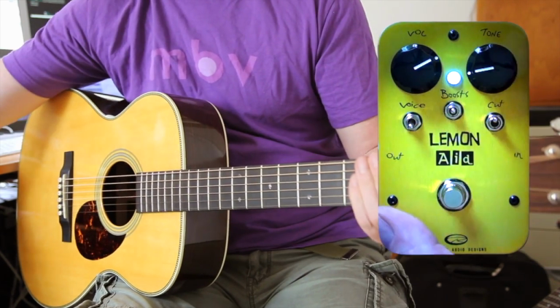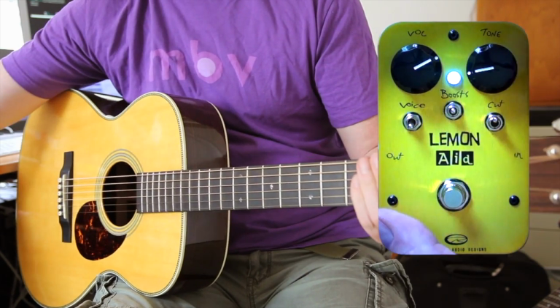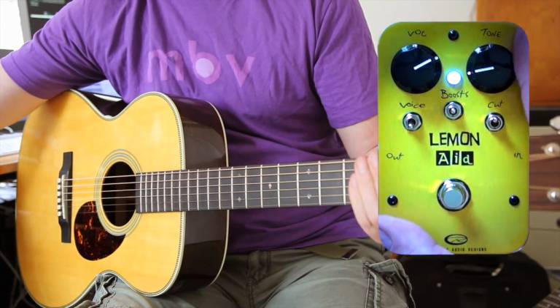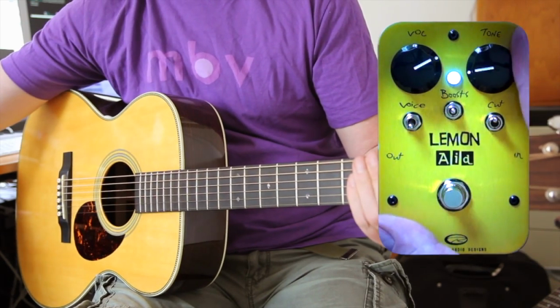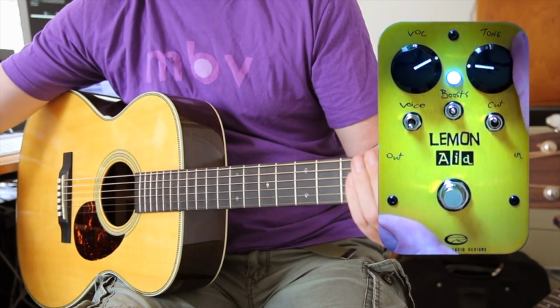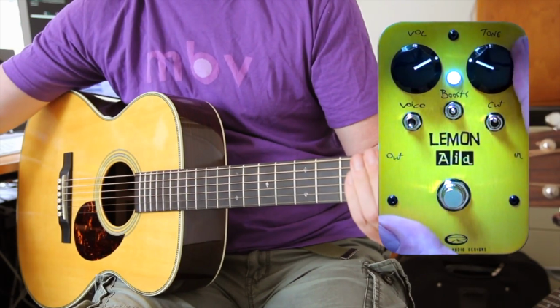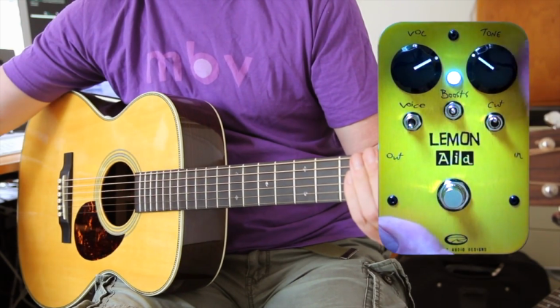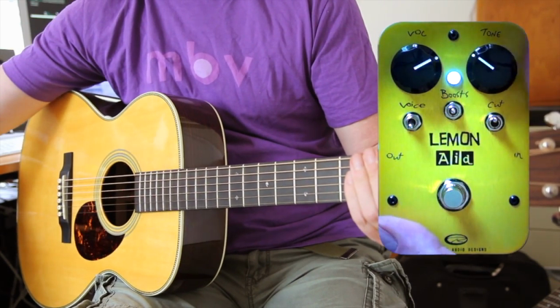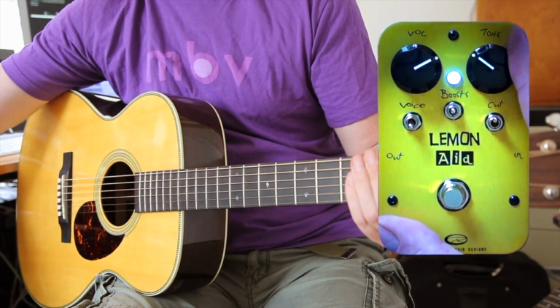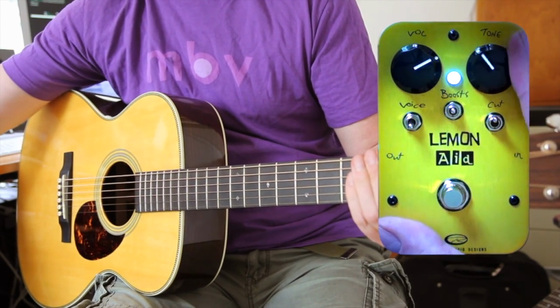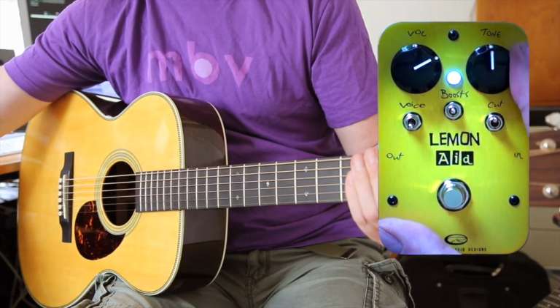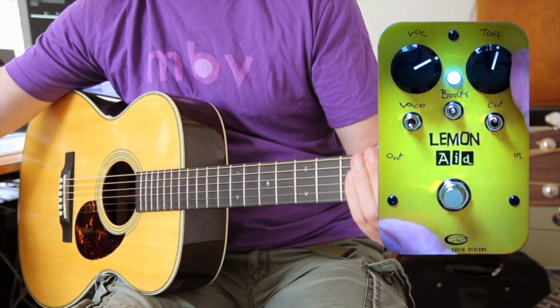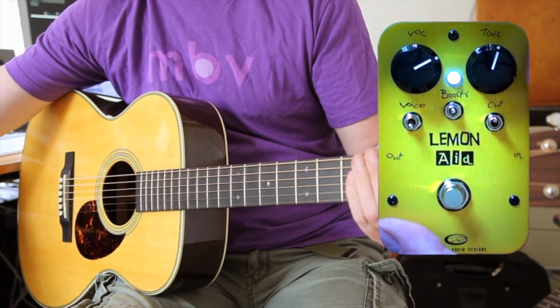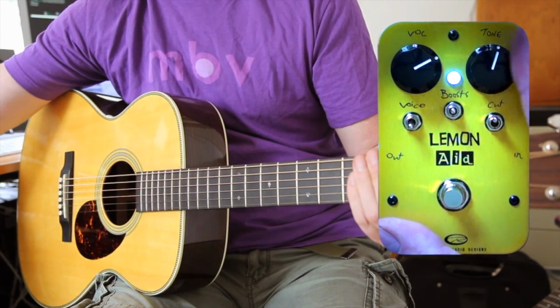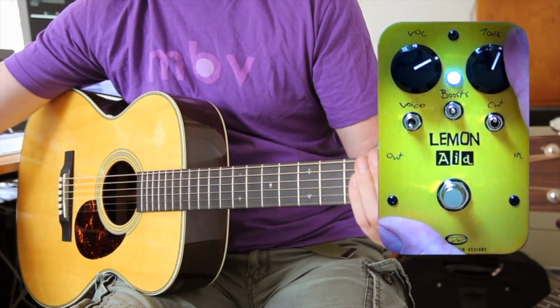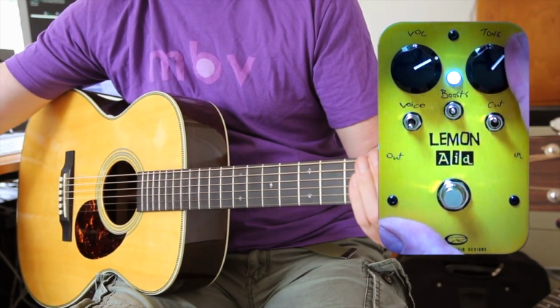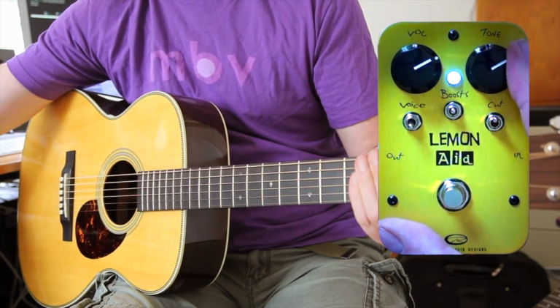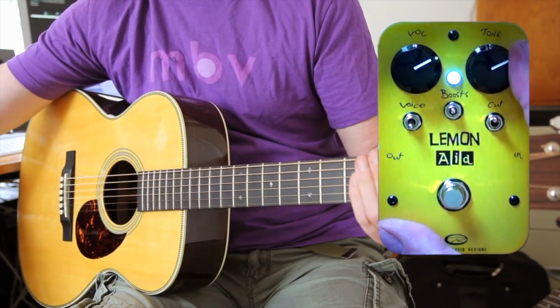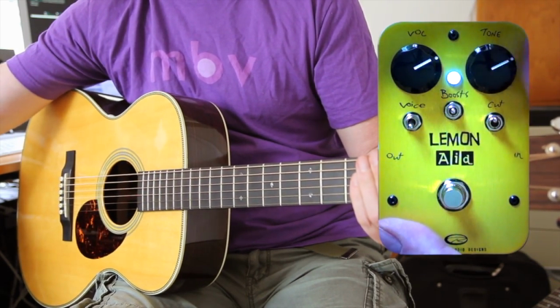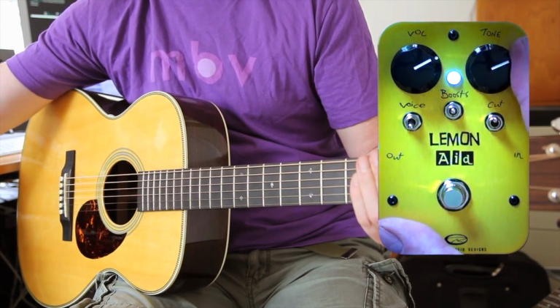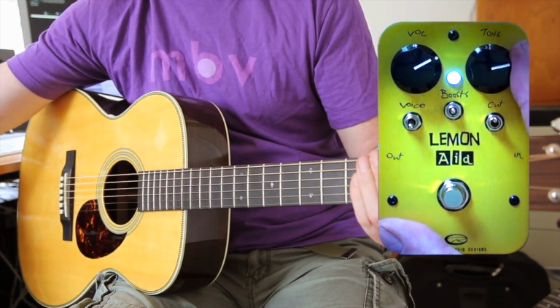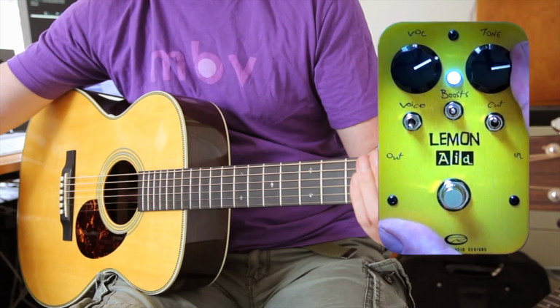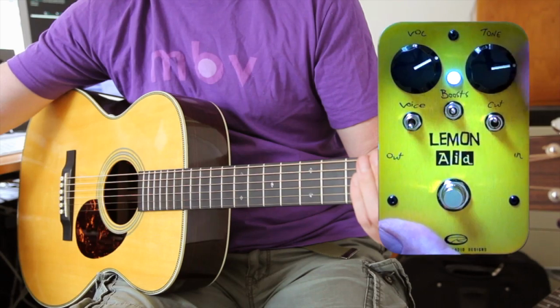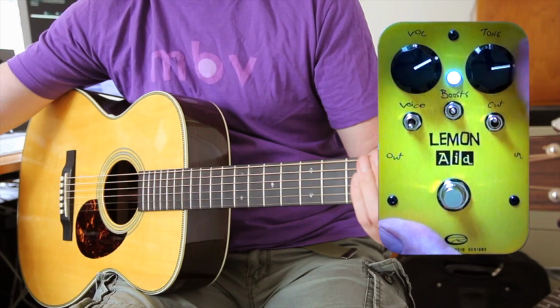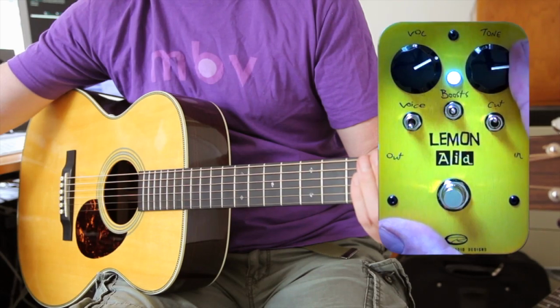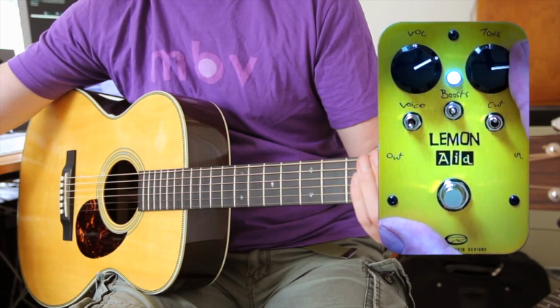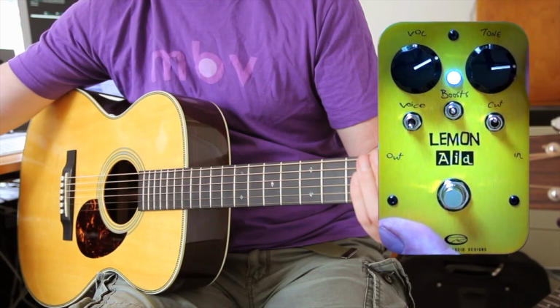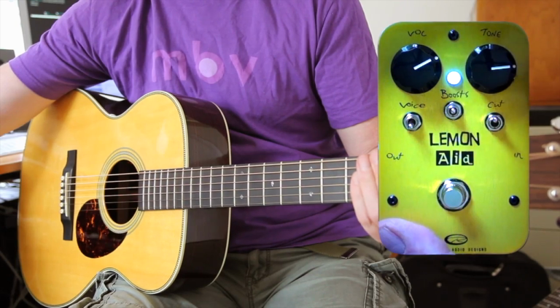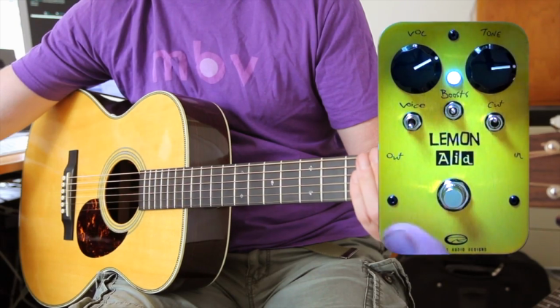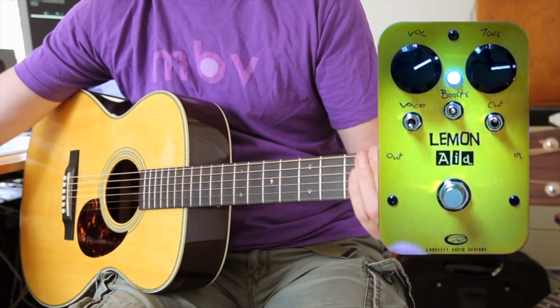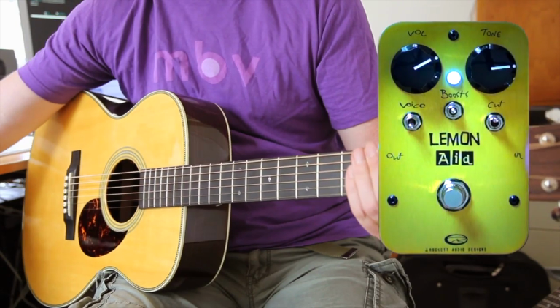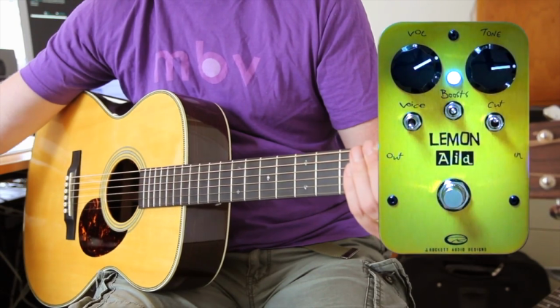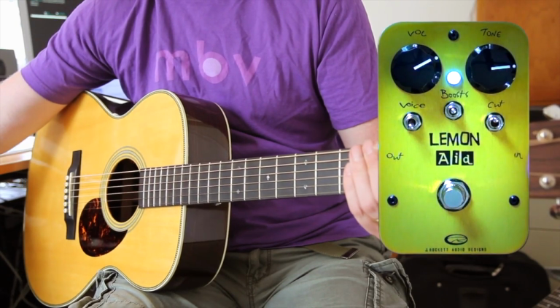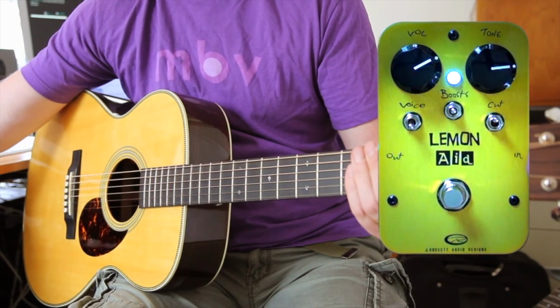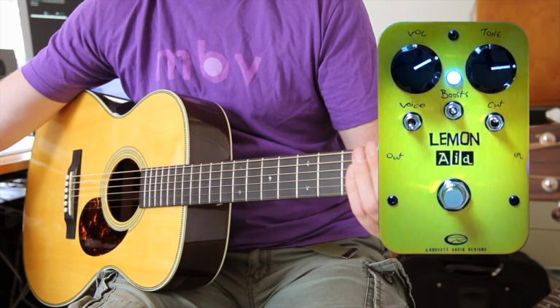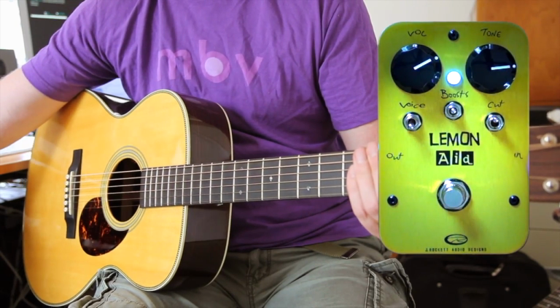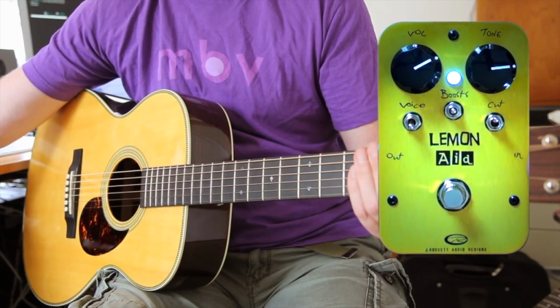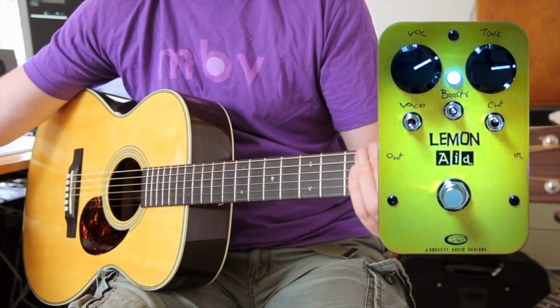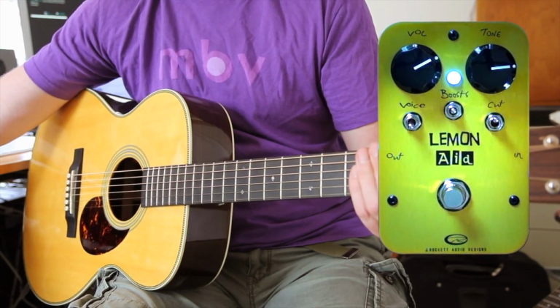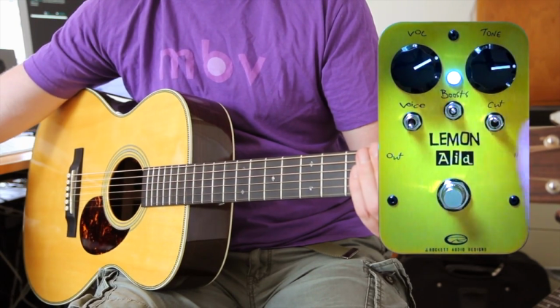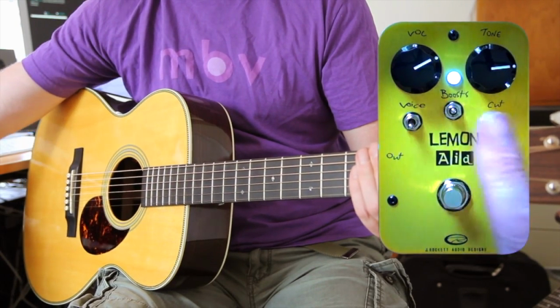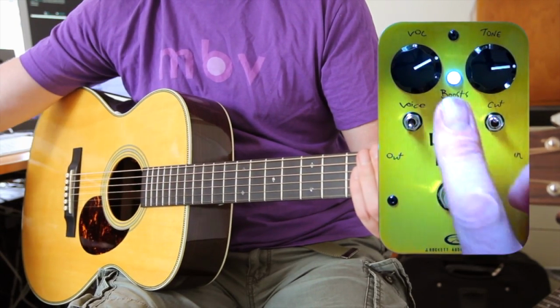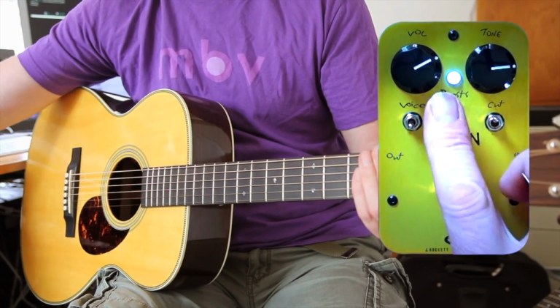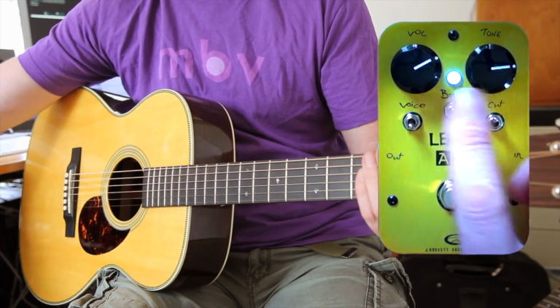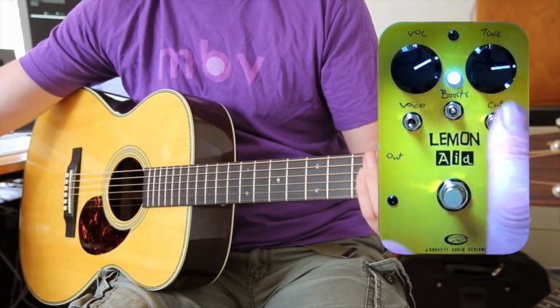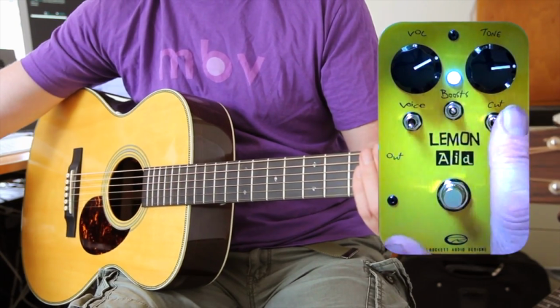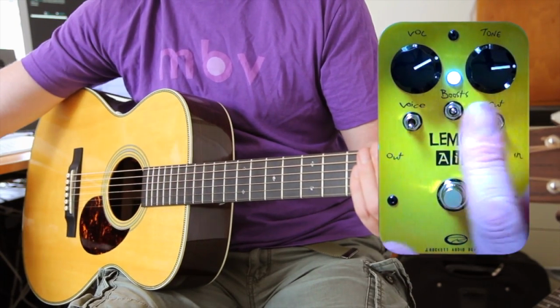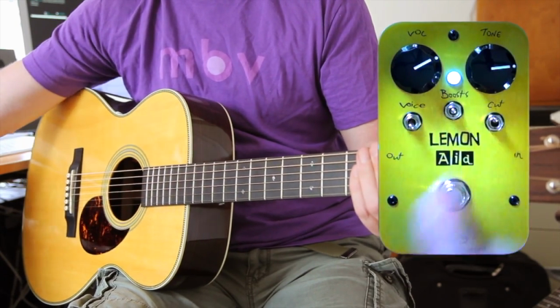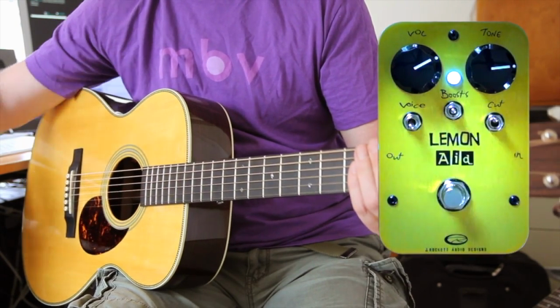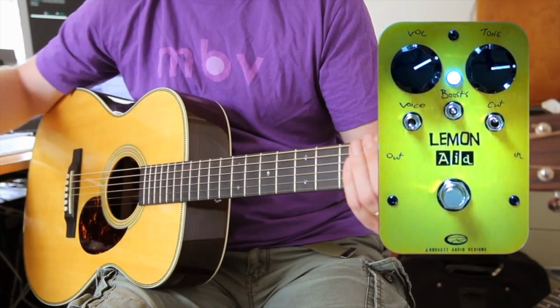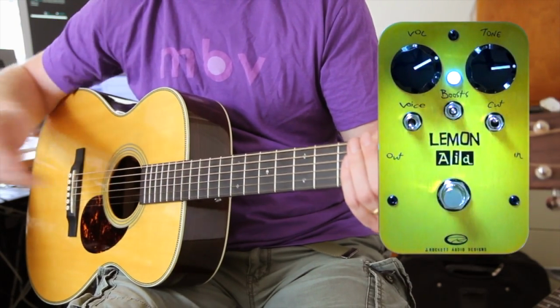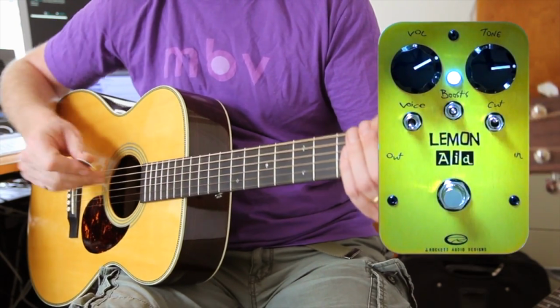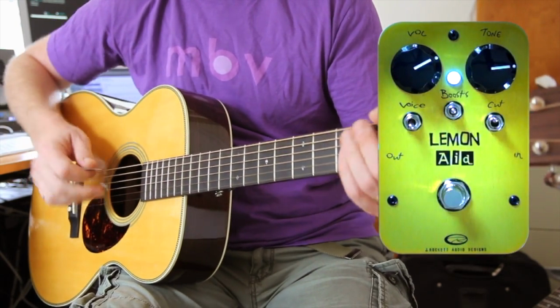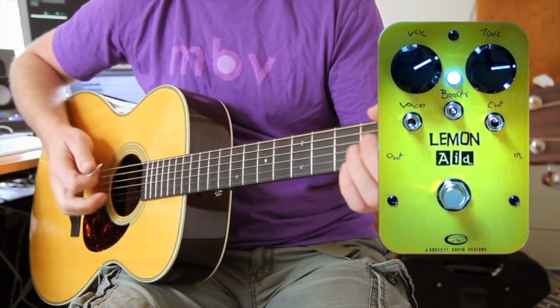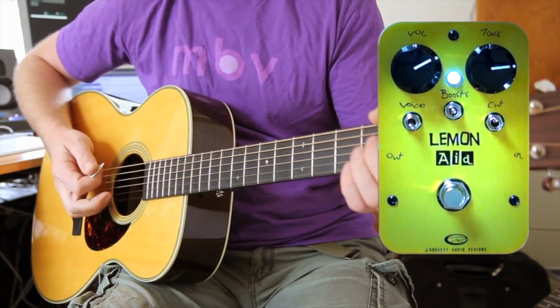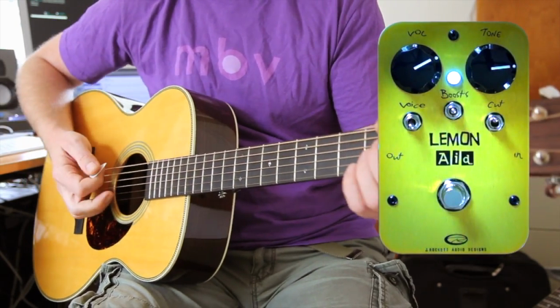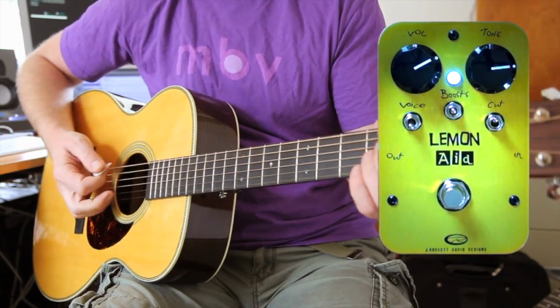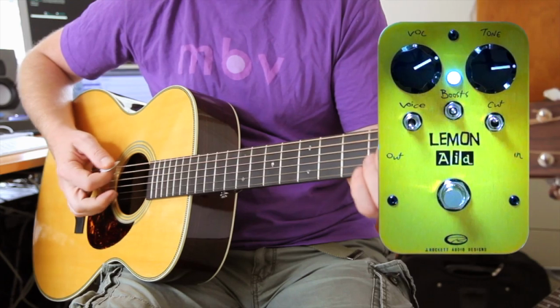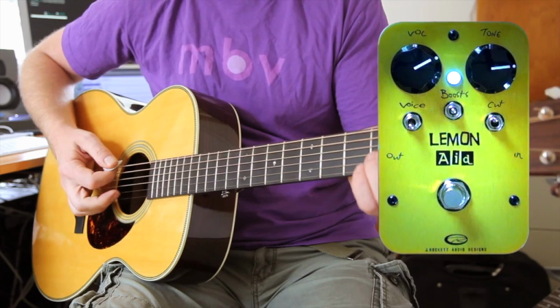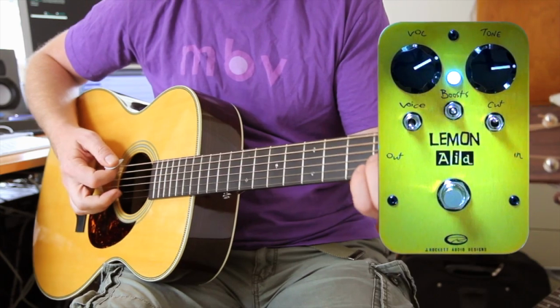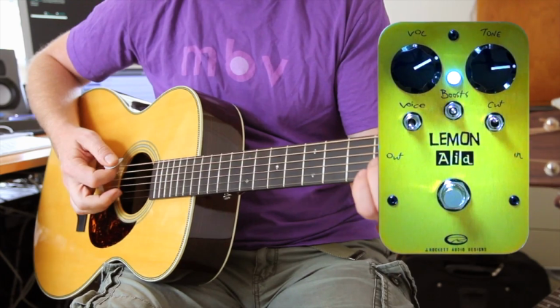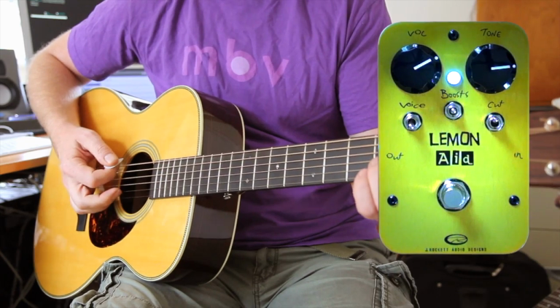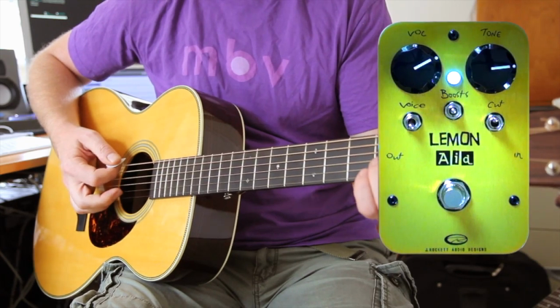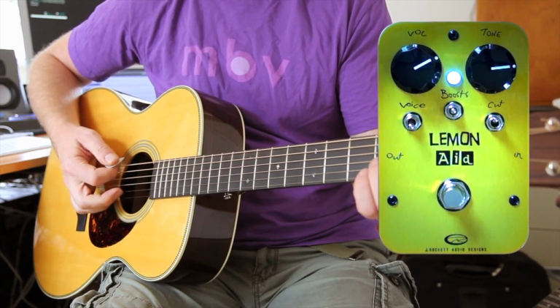Of course you can adjust that with the tone control, which is fairly subtle, but has a more pronounced effect depending where these toggles are located.